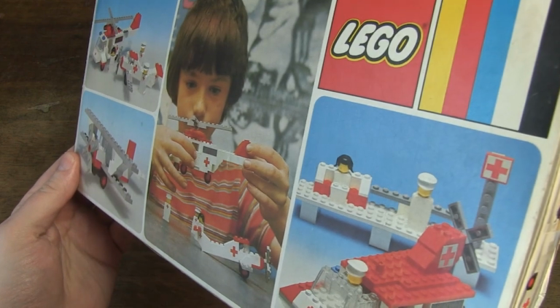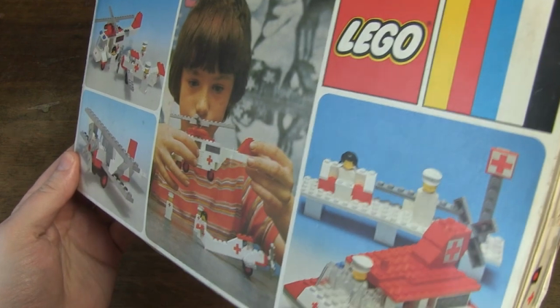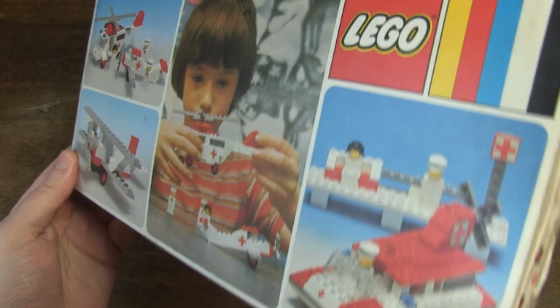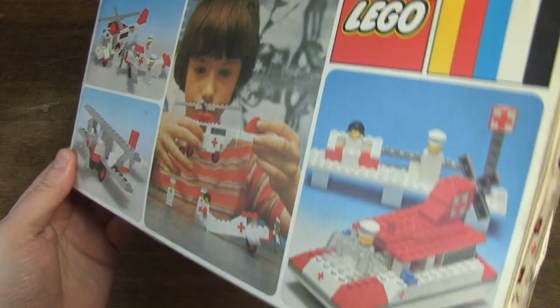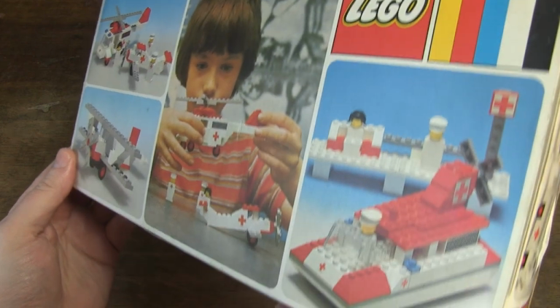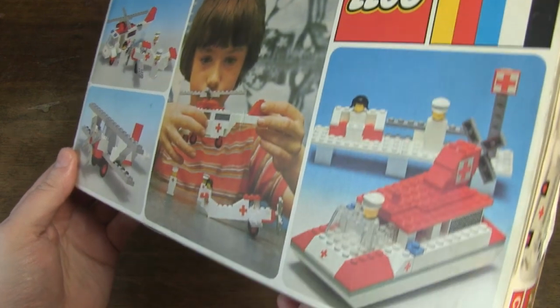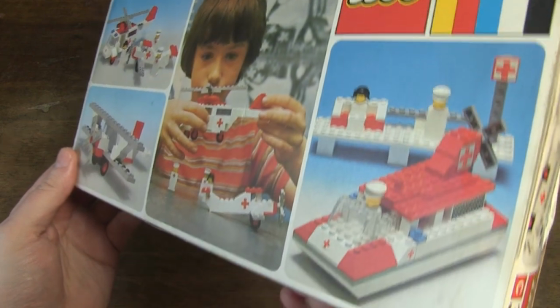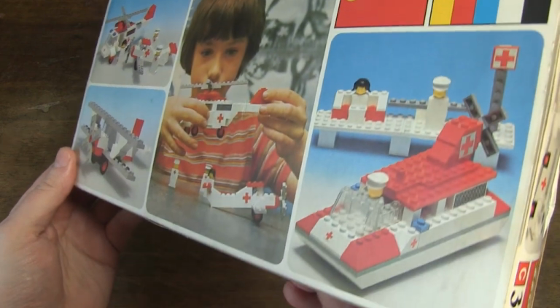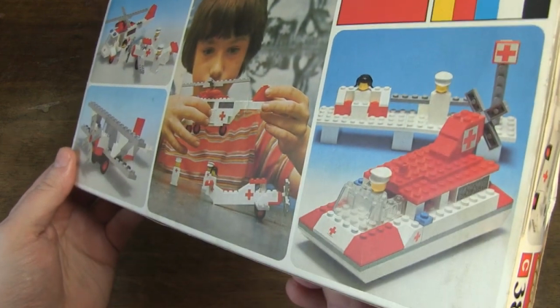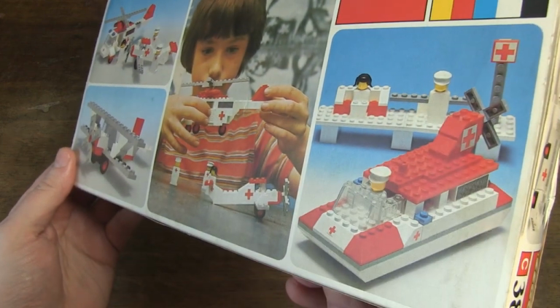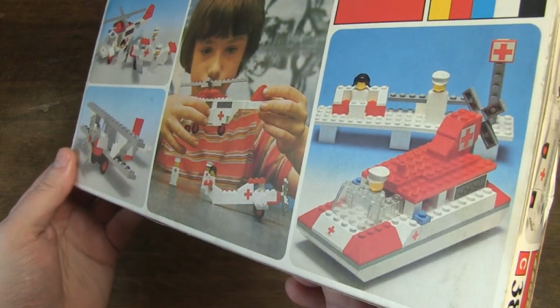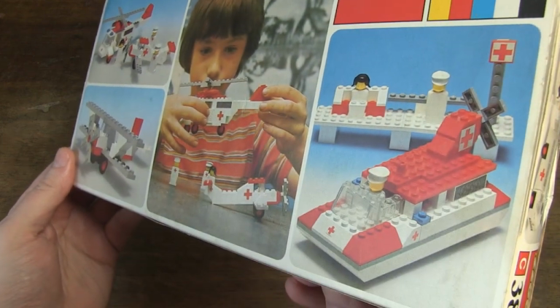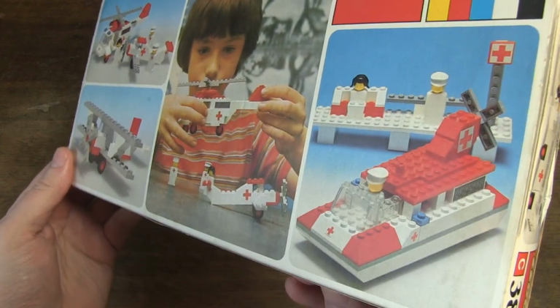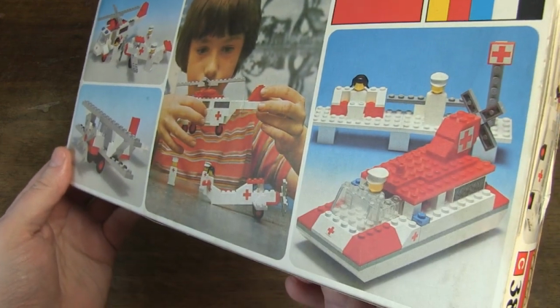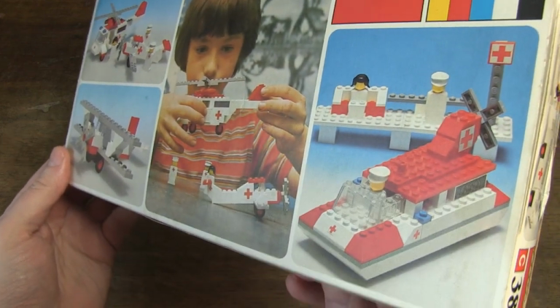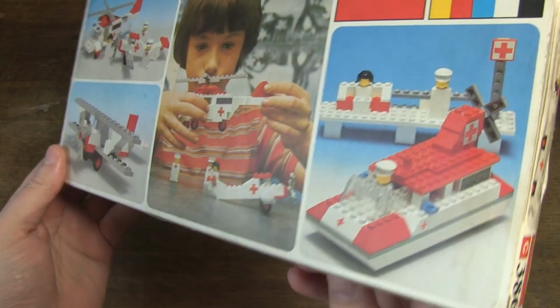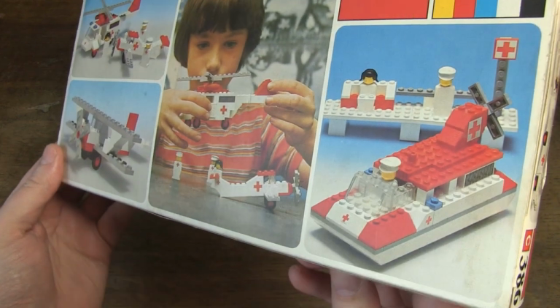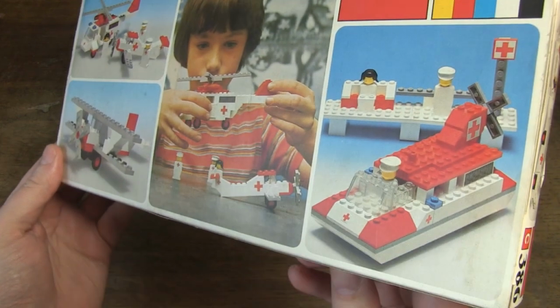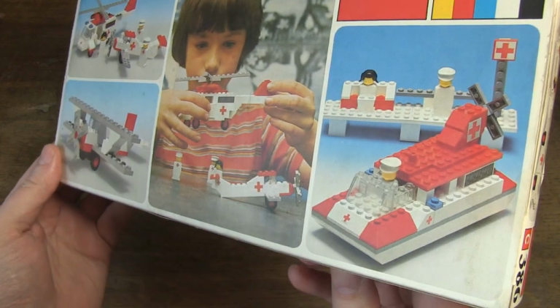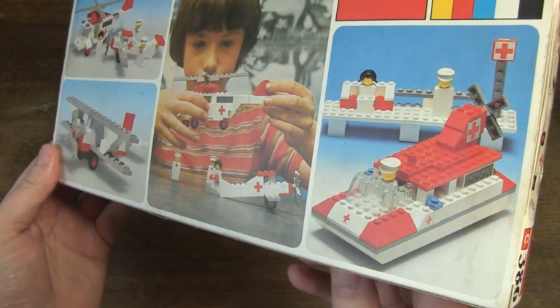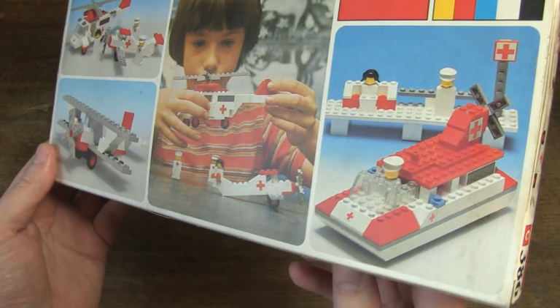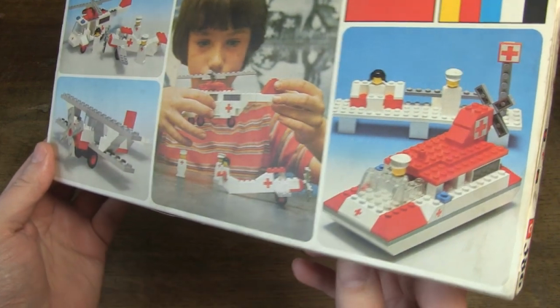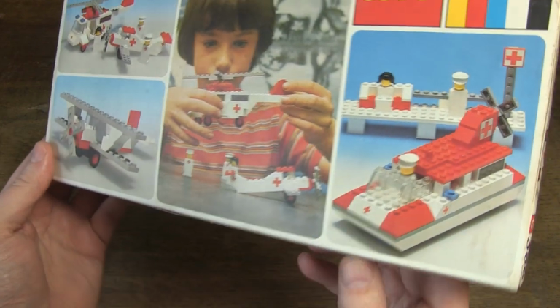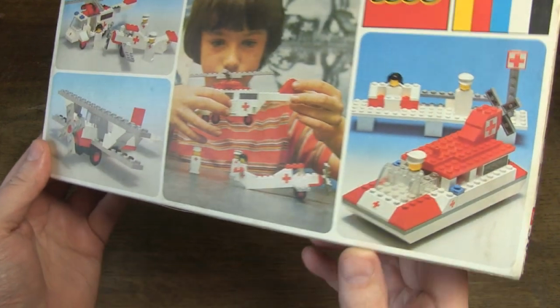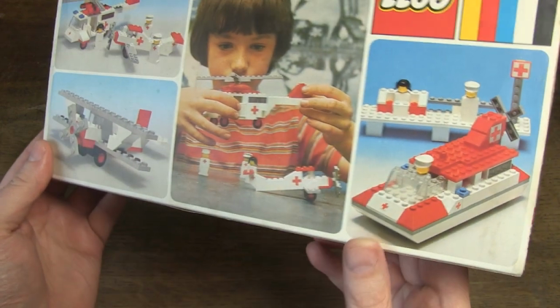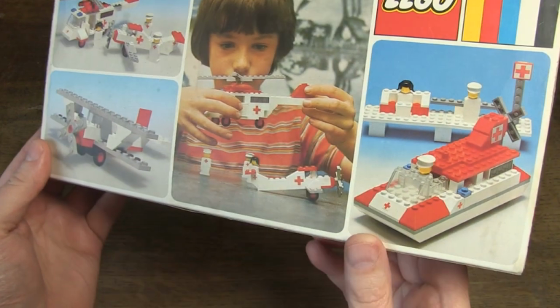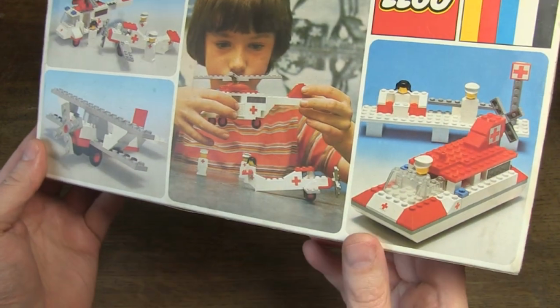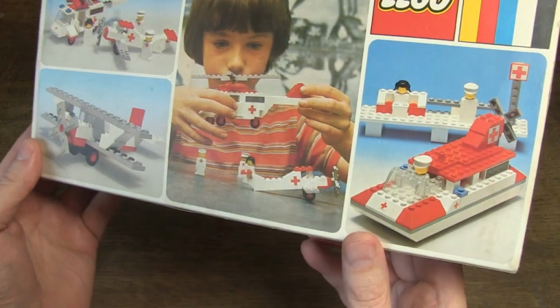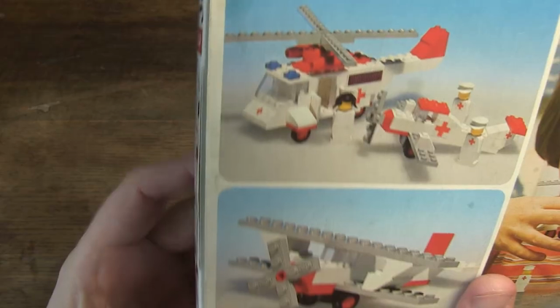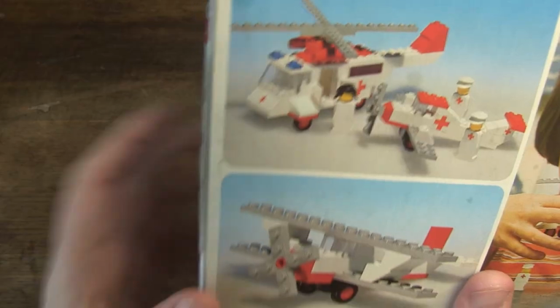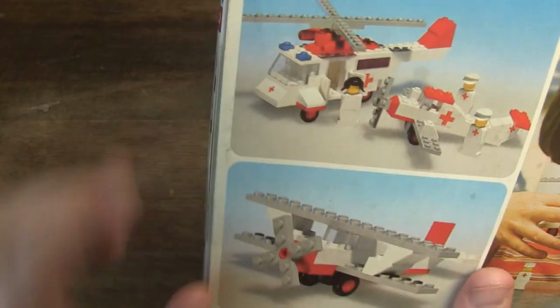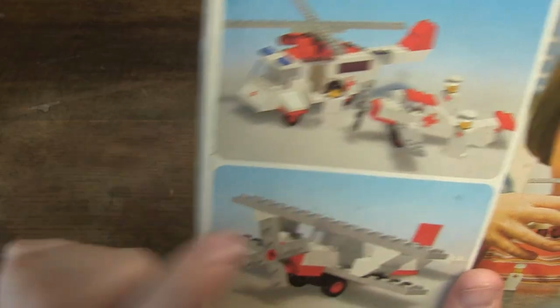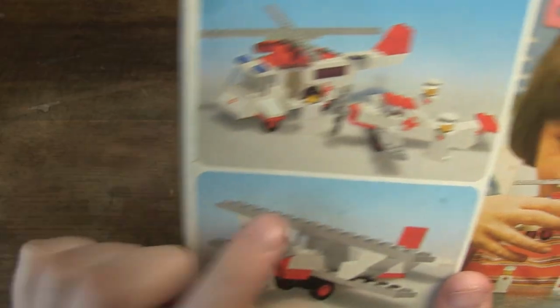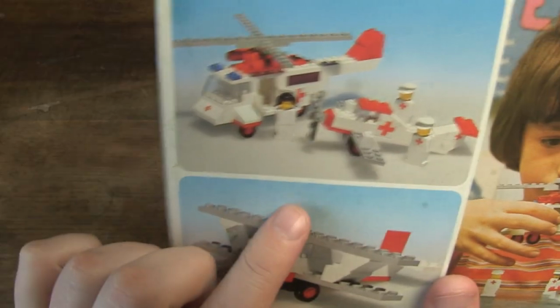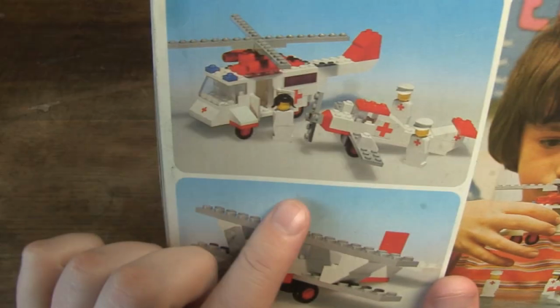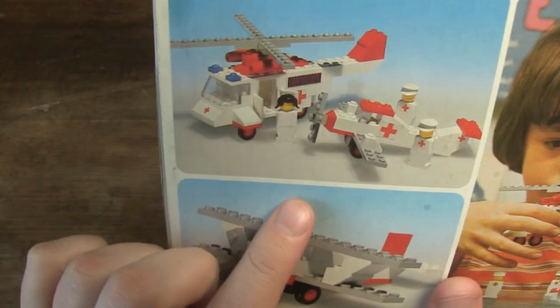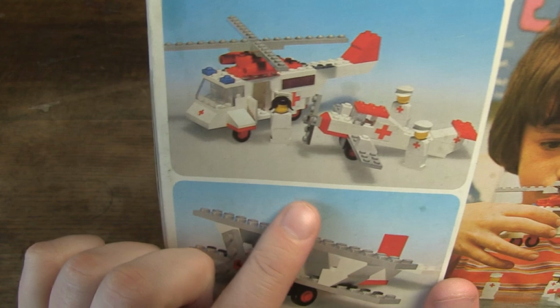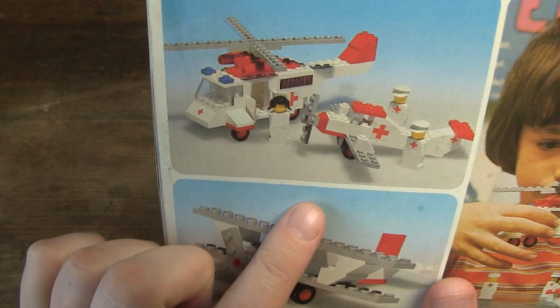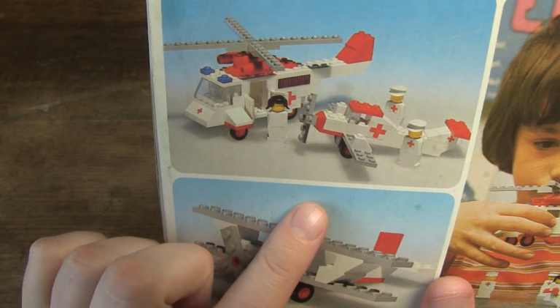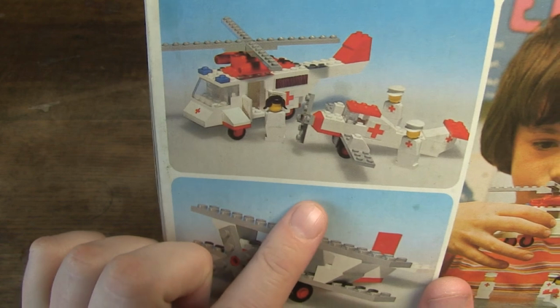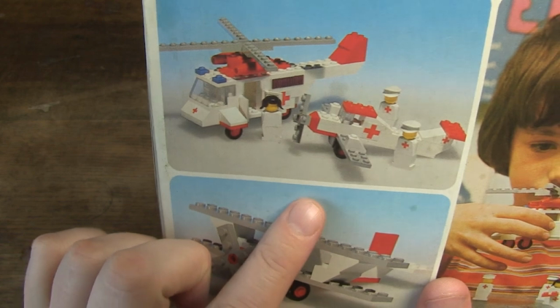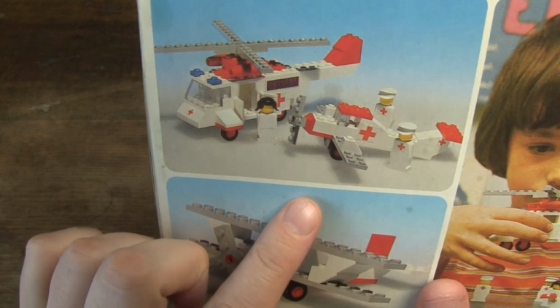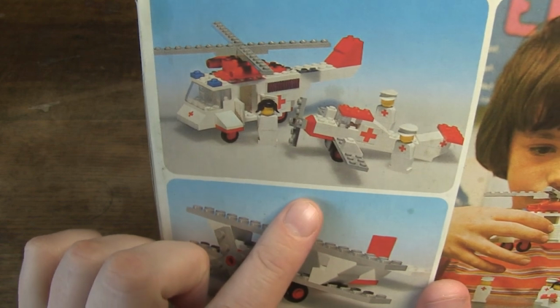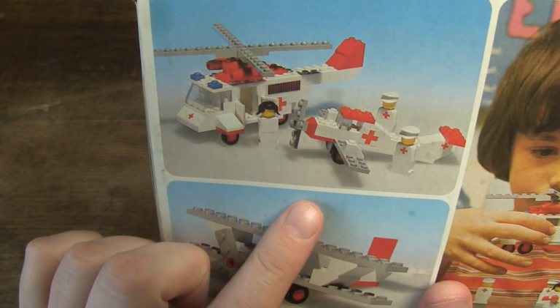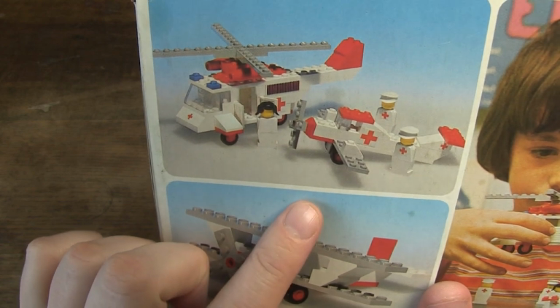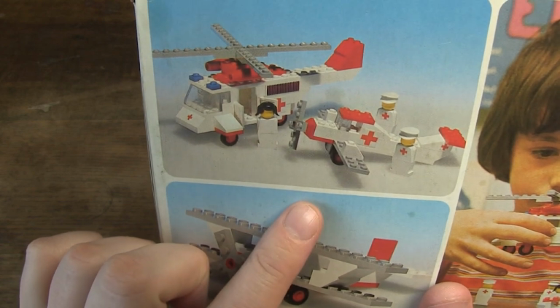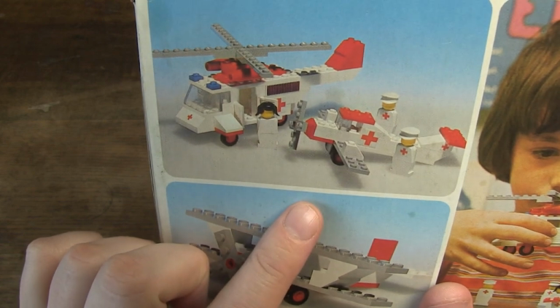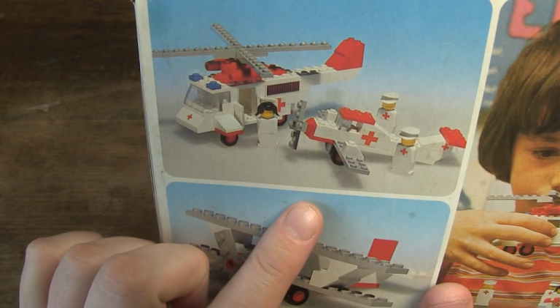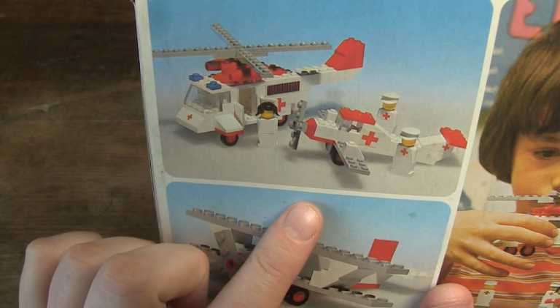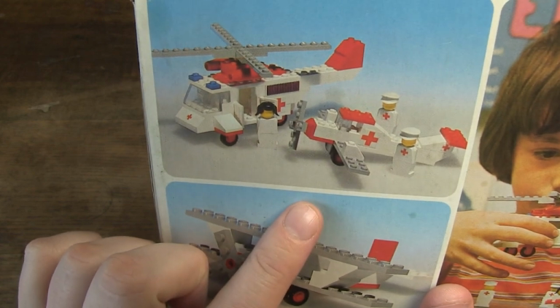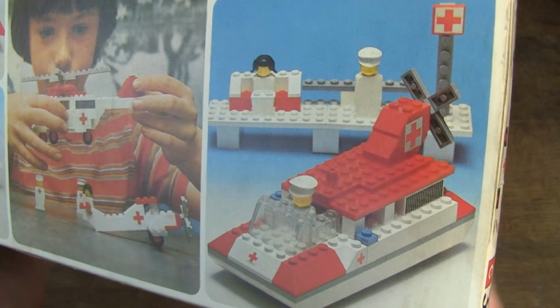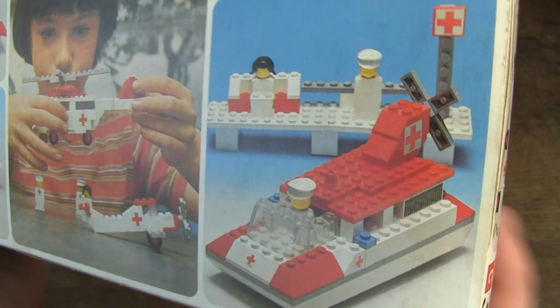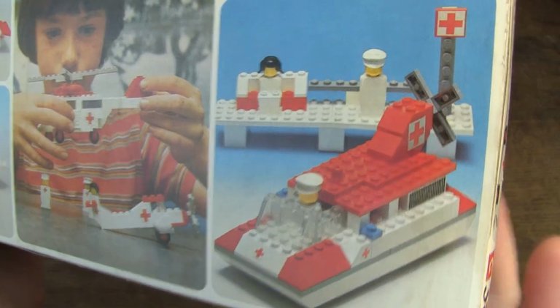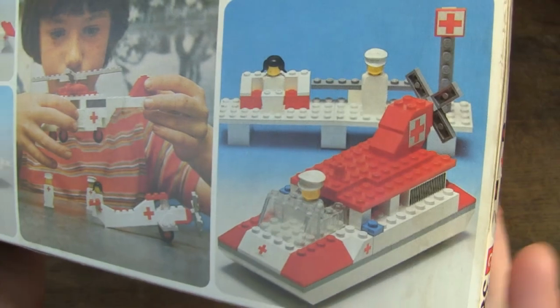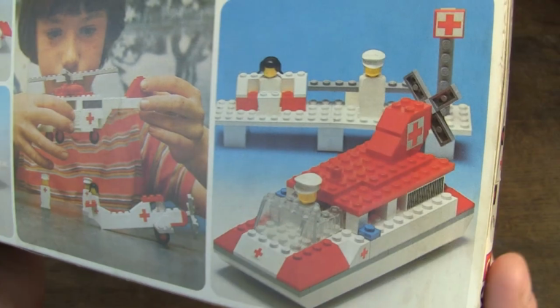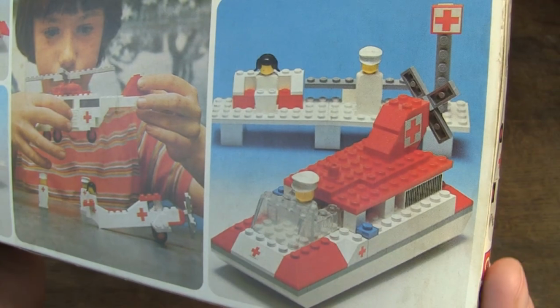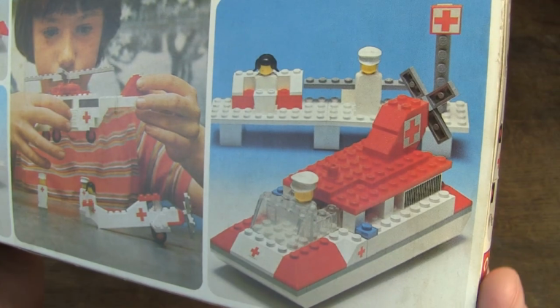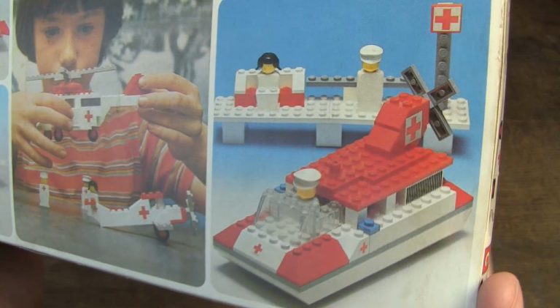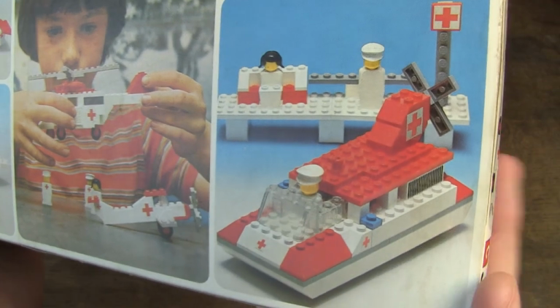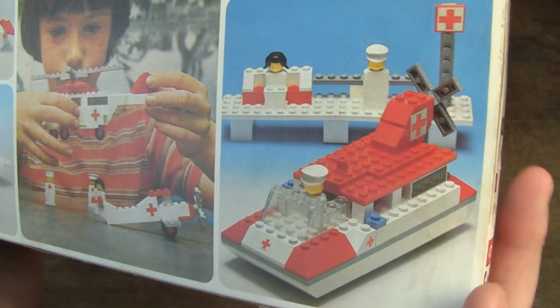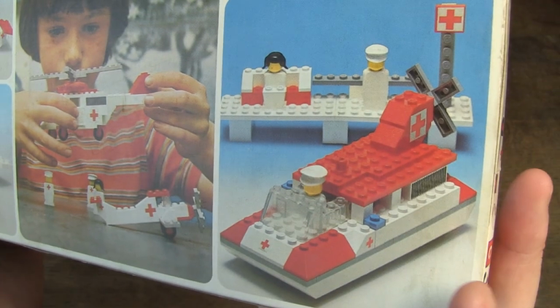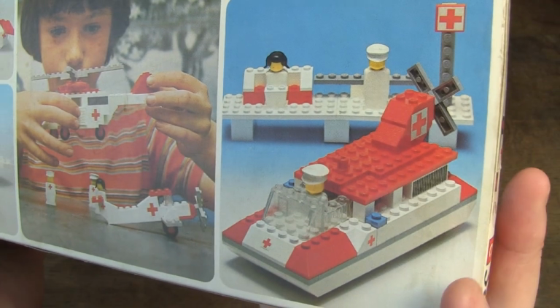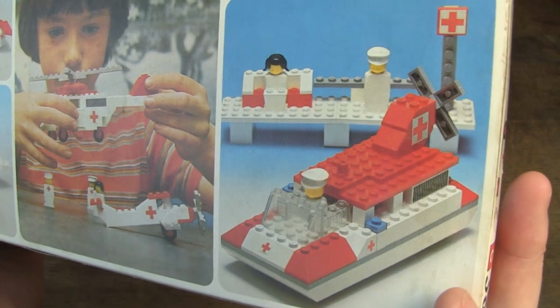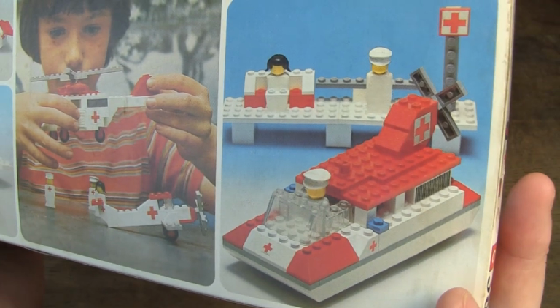On the back are examples of alternative buildings. You can also build an airplane or a hovercraft with the same set.